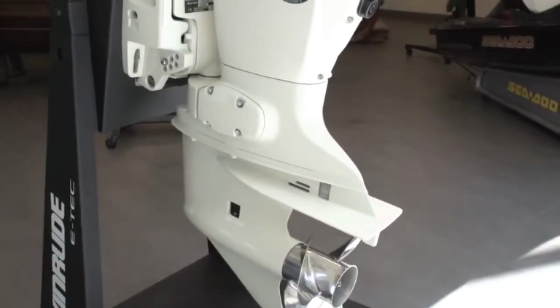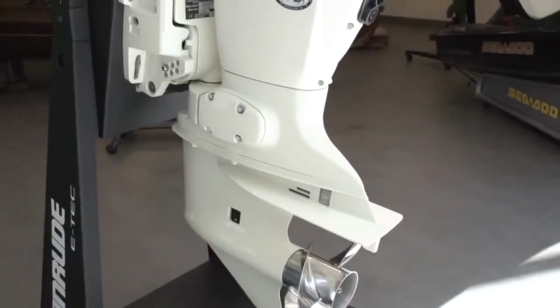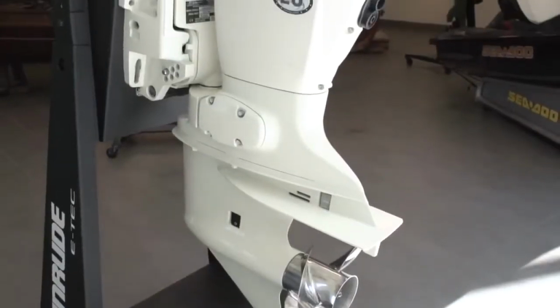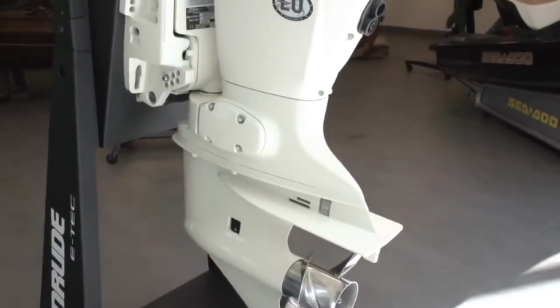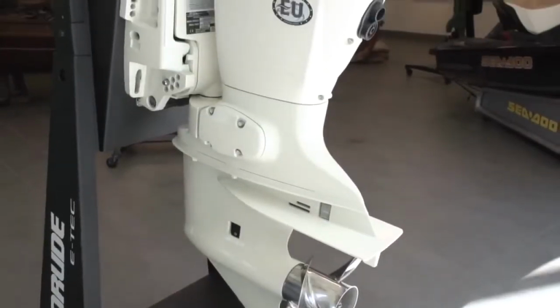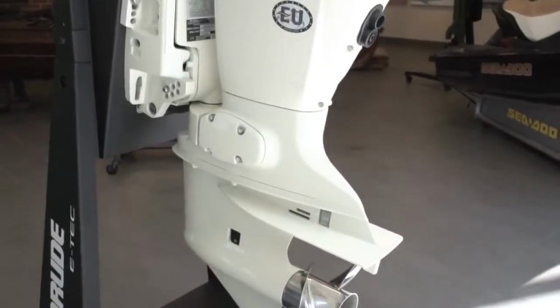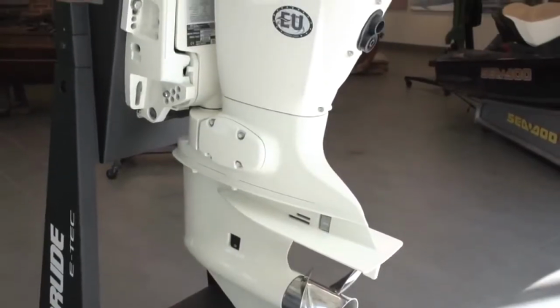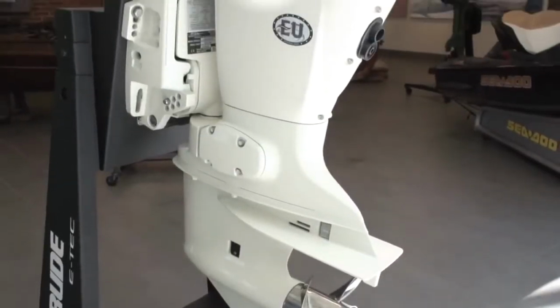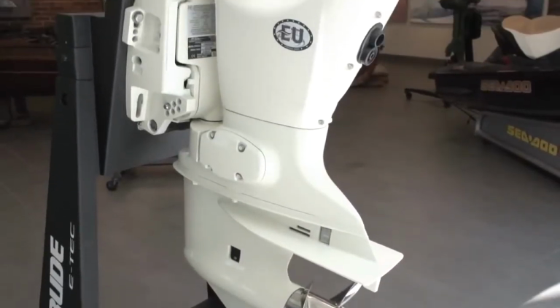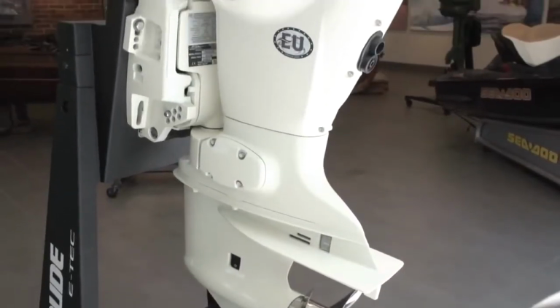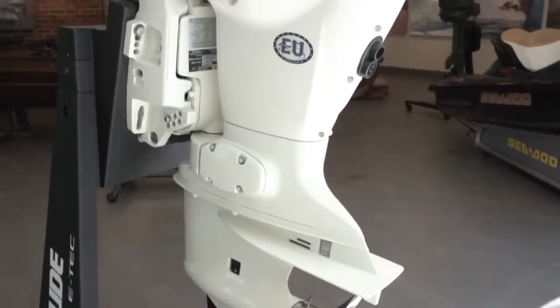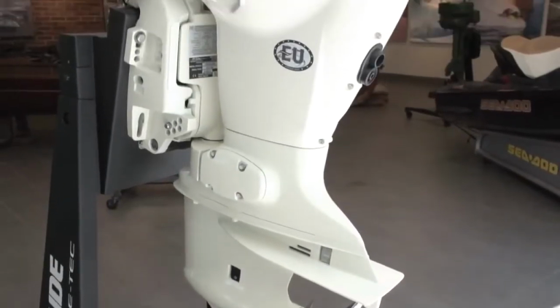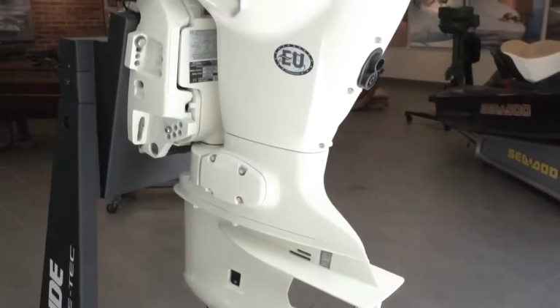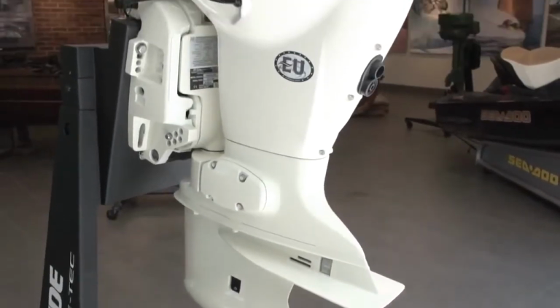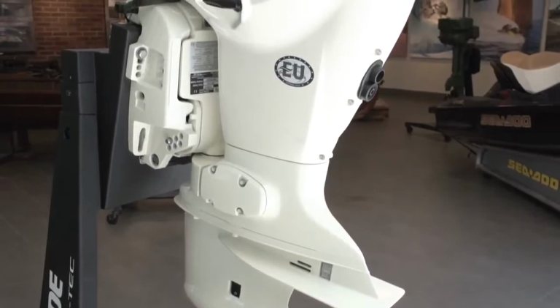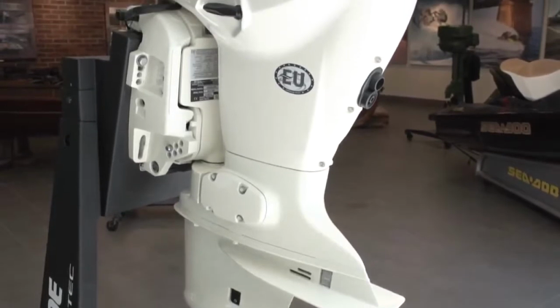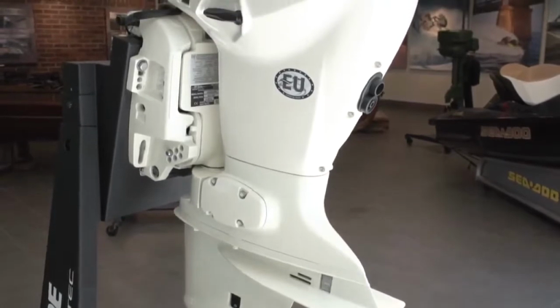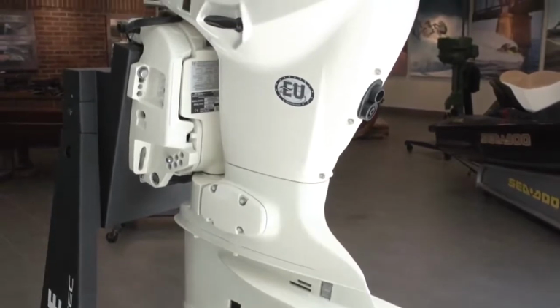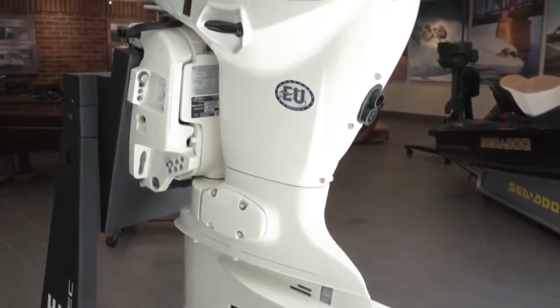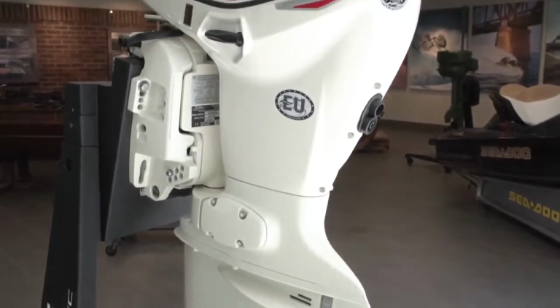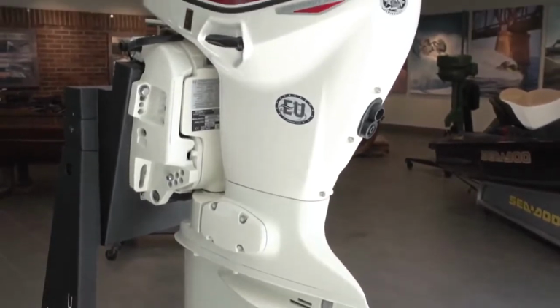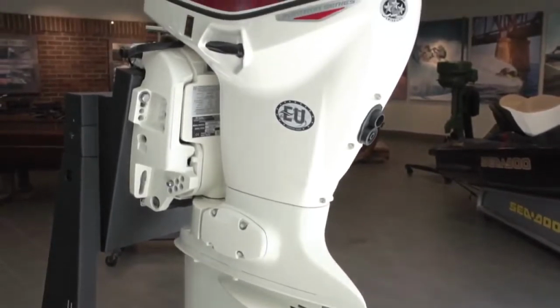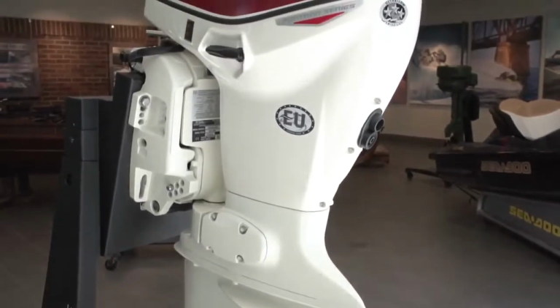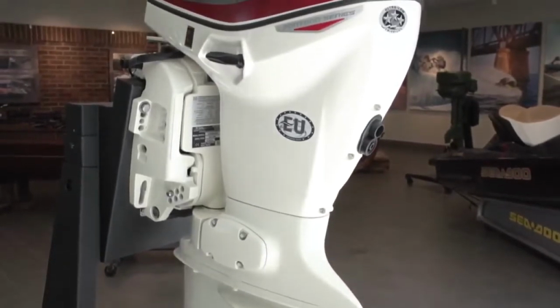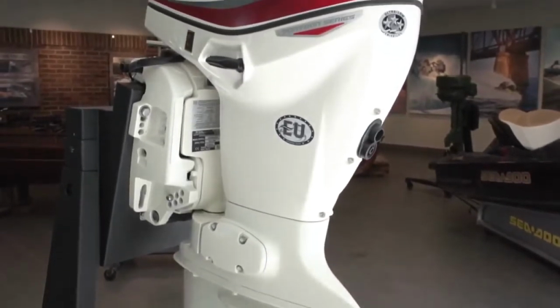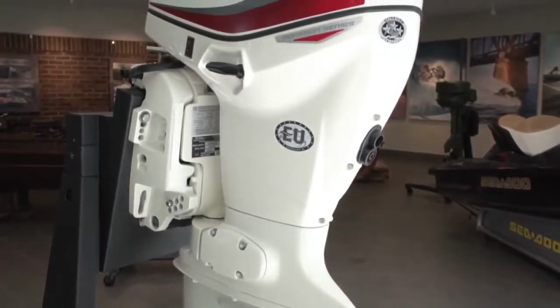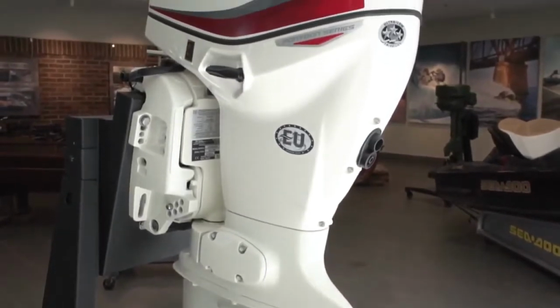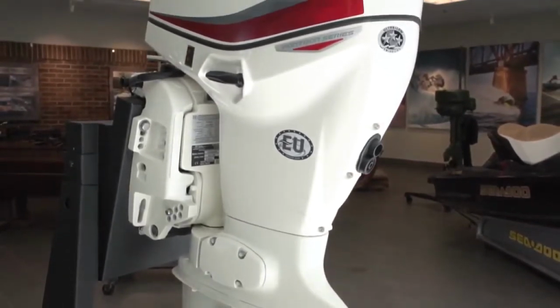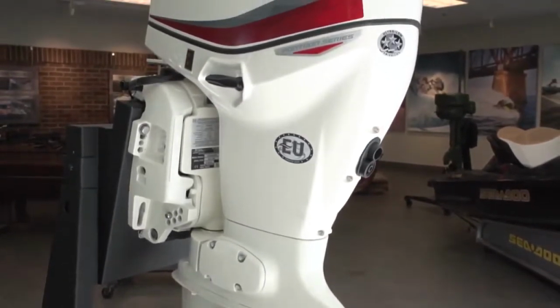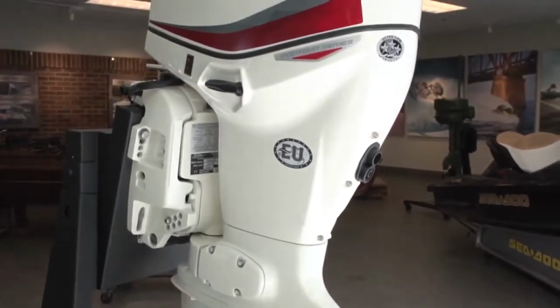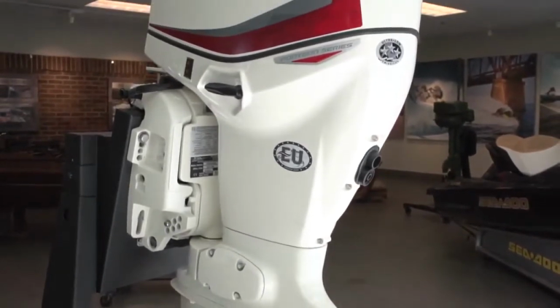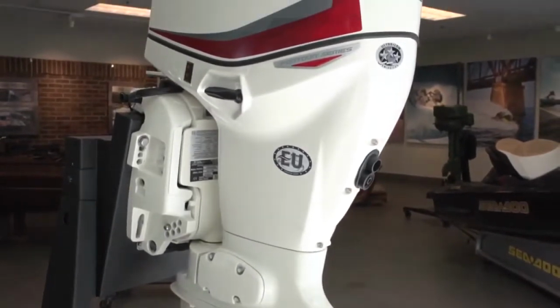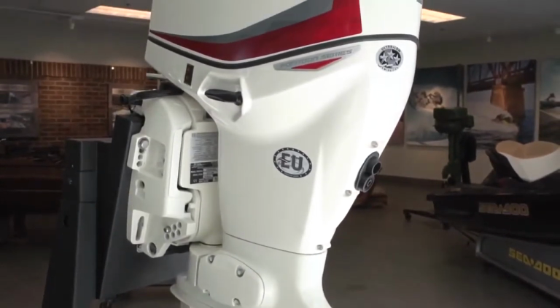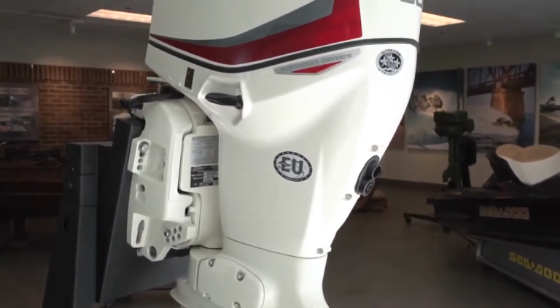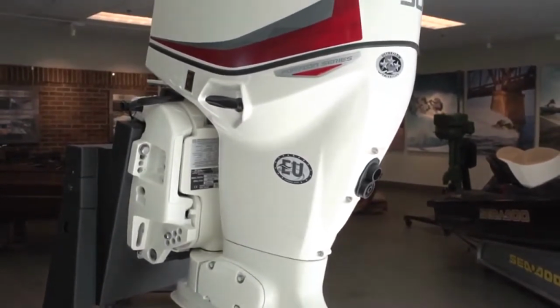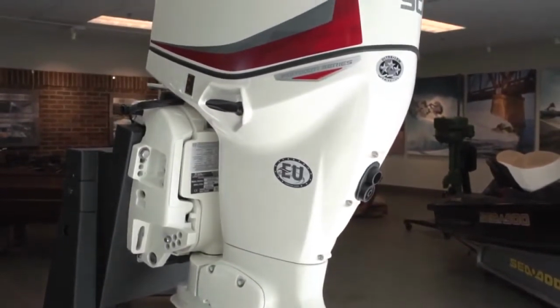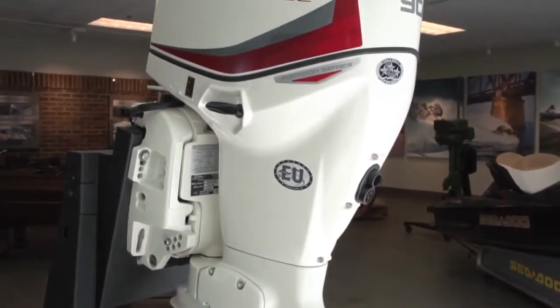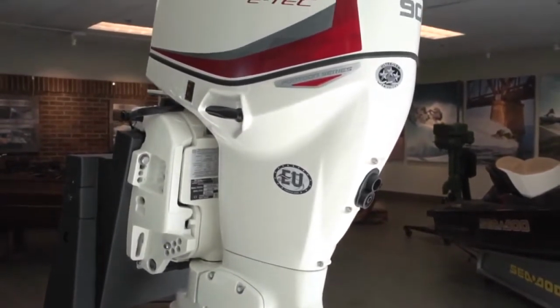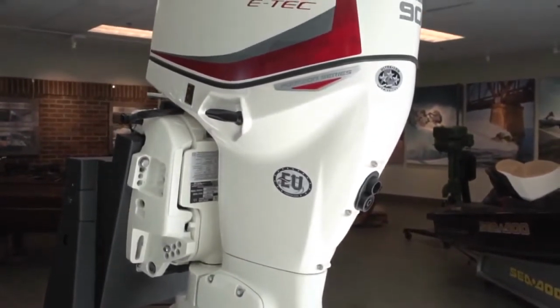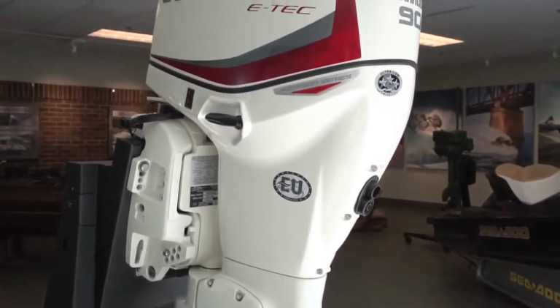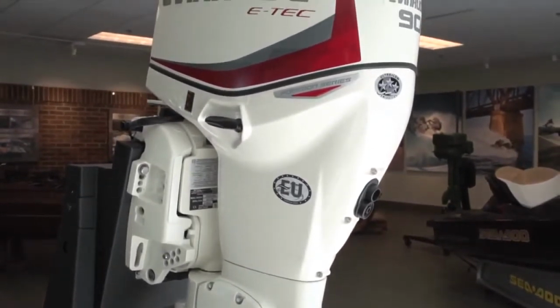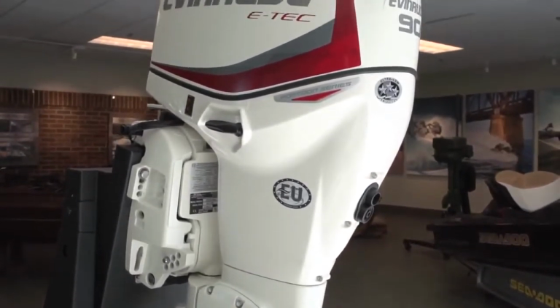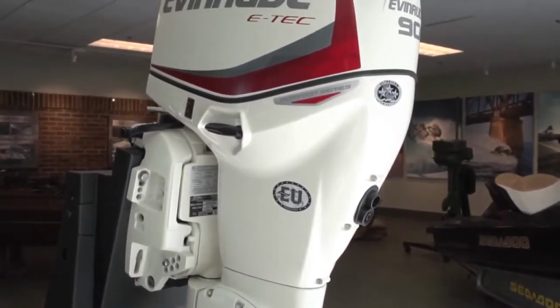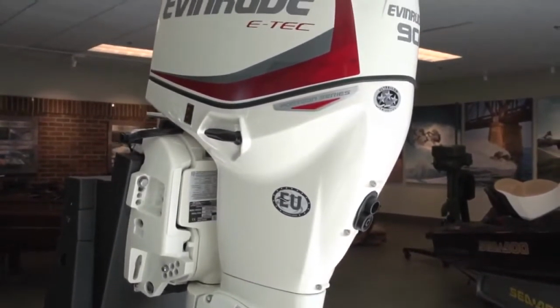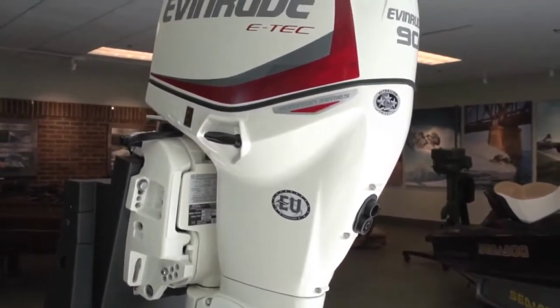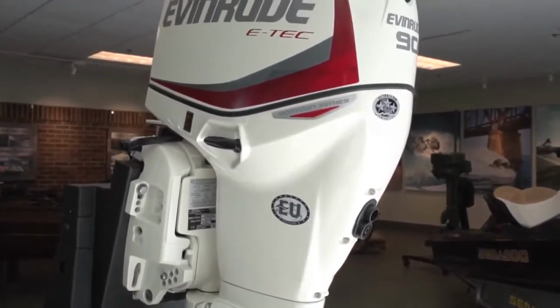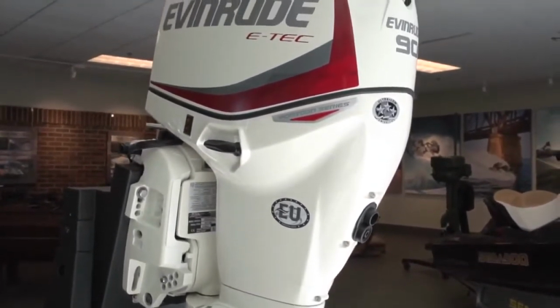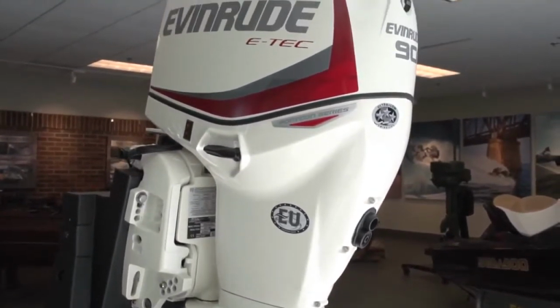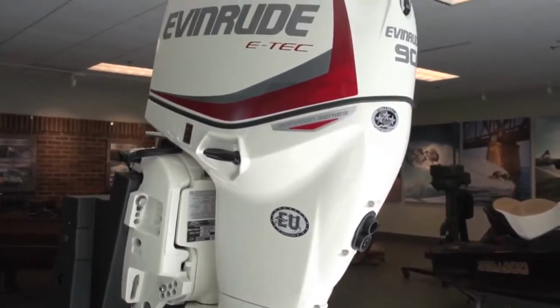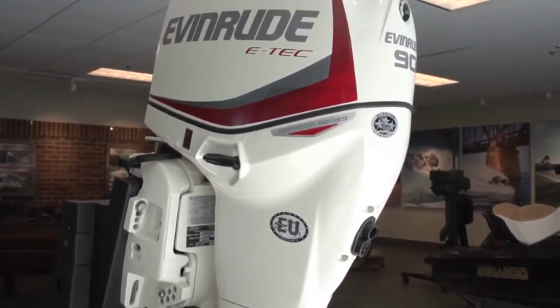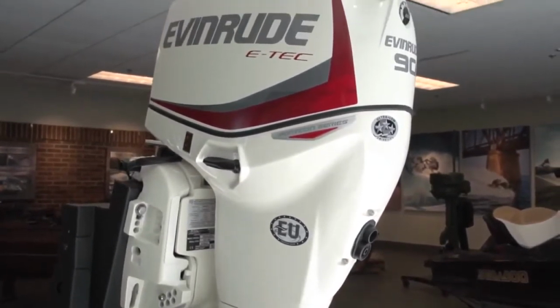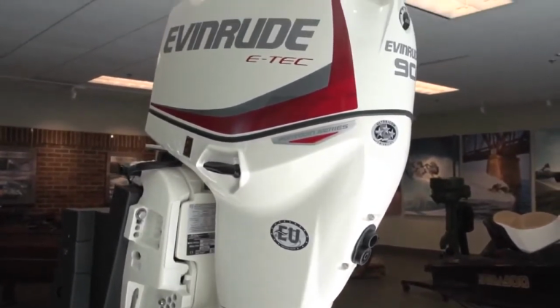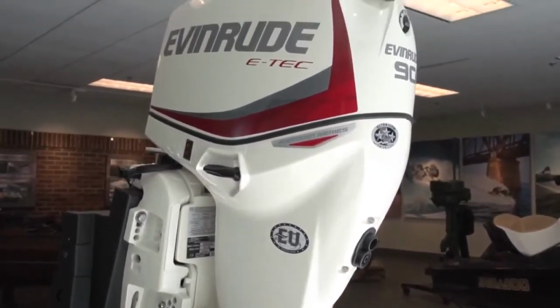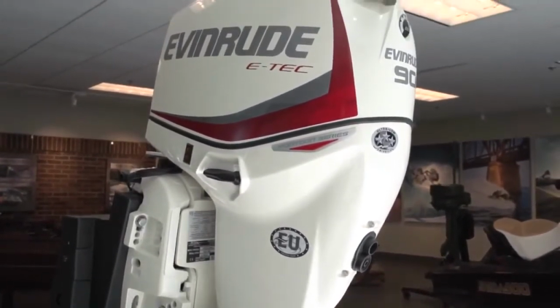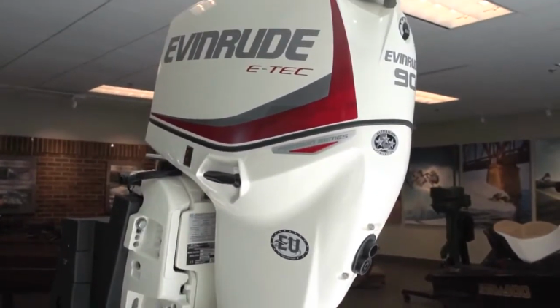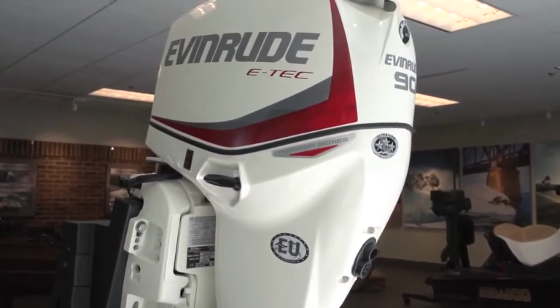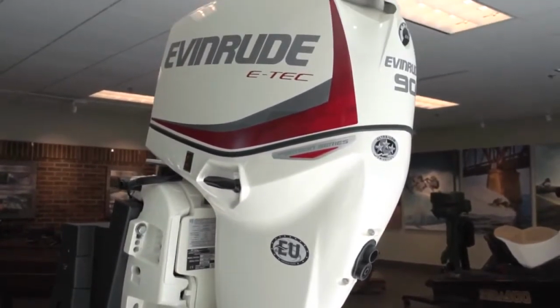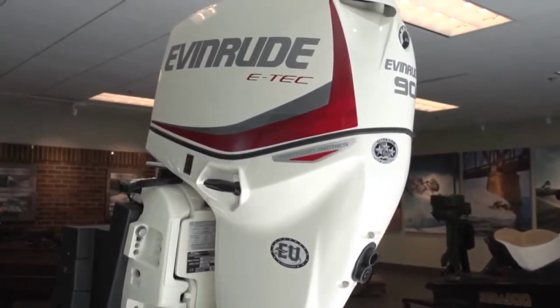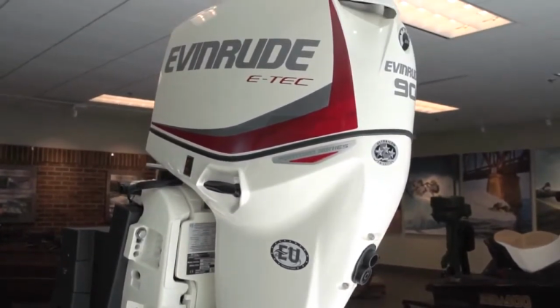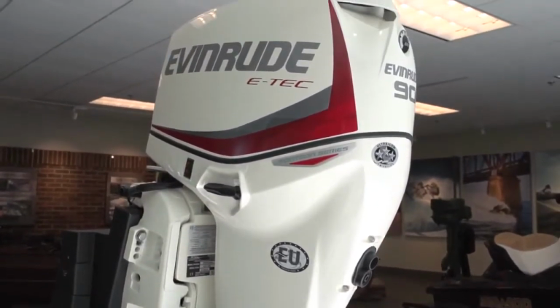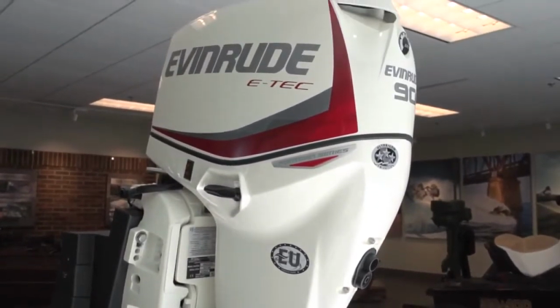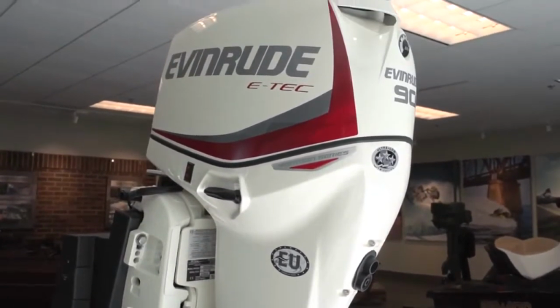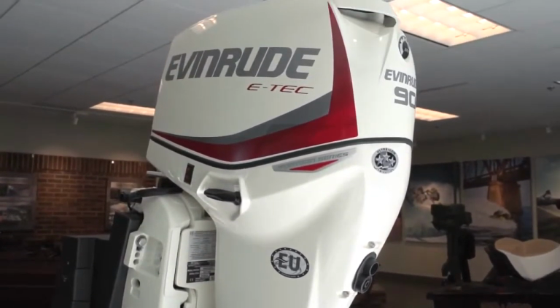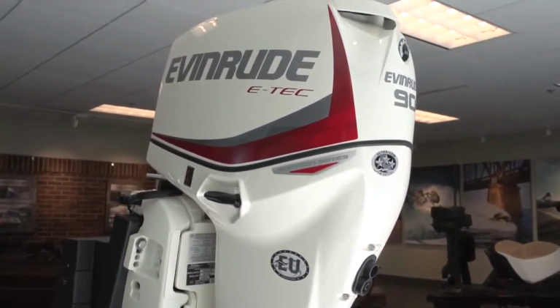Key elements of the pontoon series: we have a new gear ratio, new motor mounts, and we also have a new RPM range that we're going to be talking about as well.